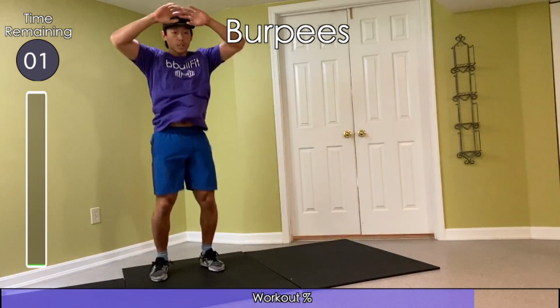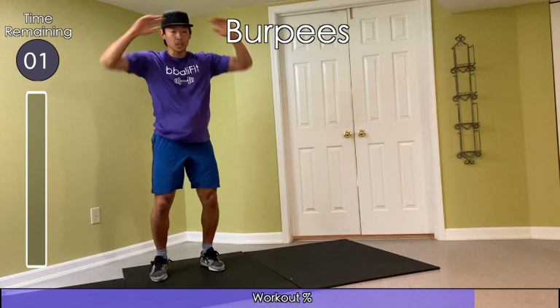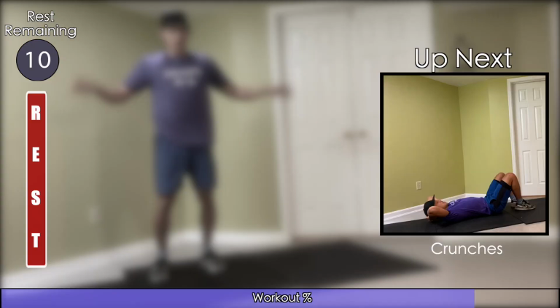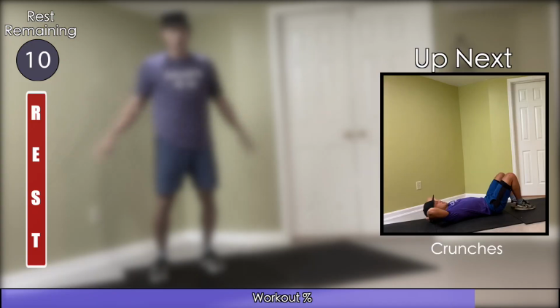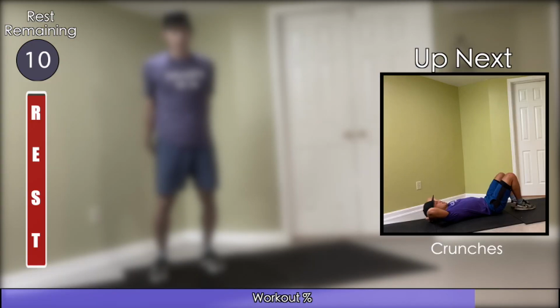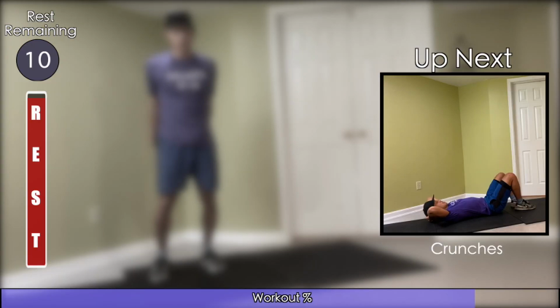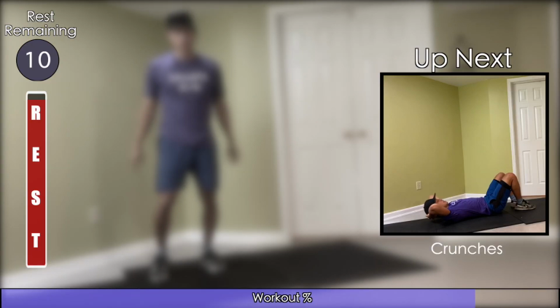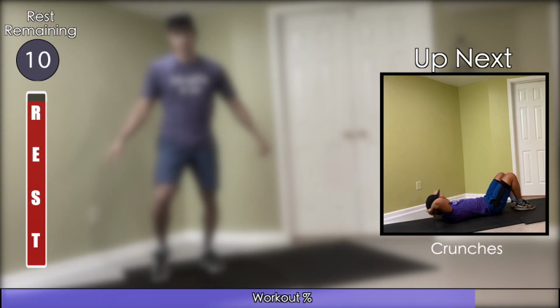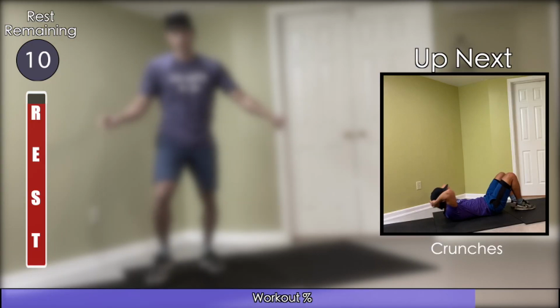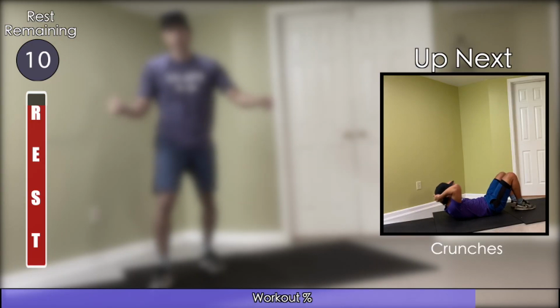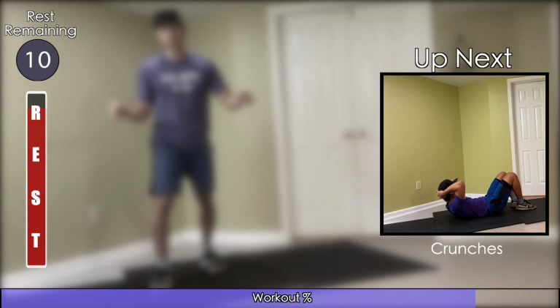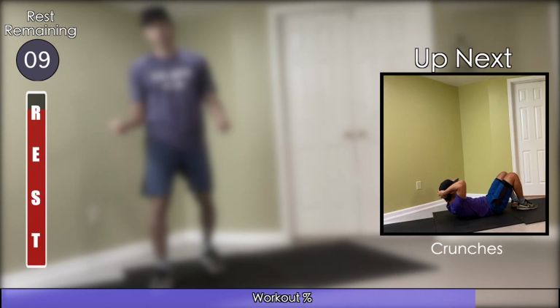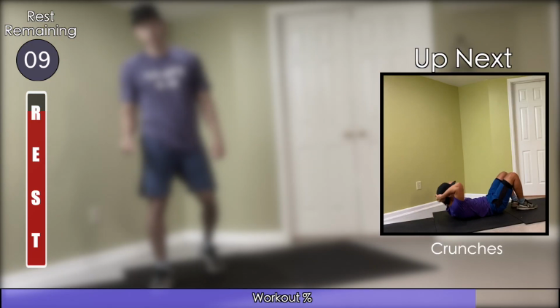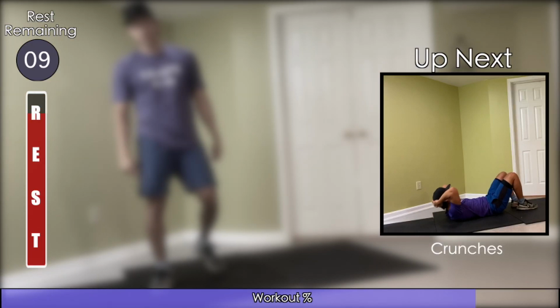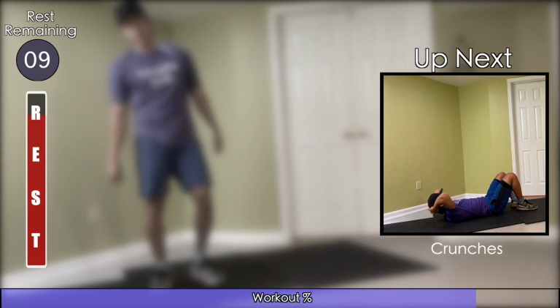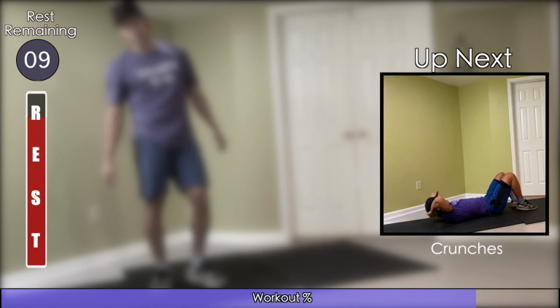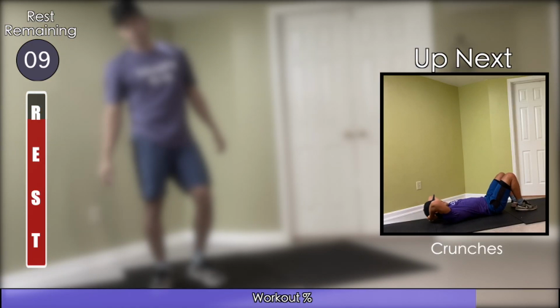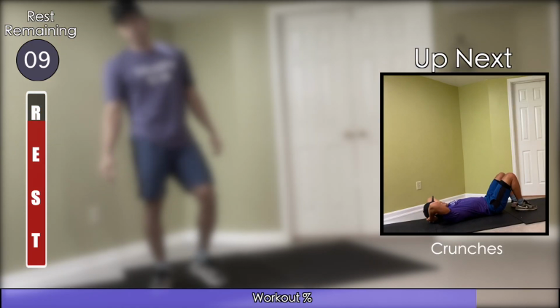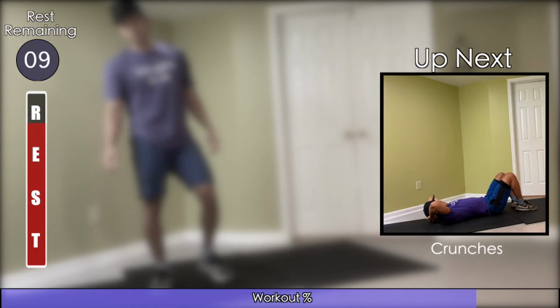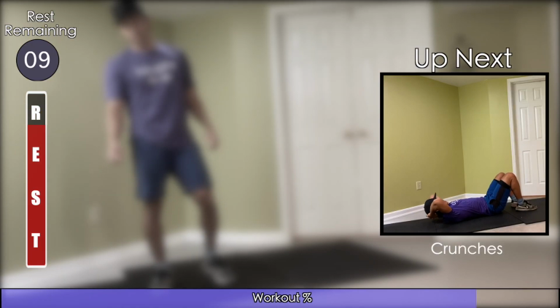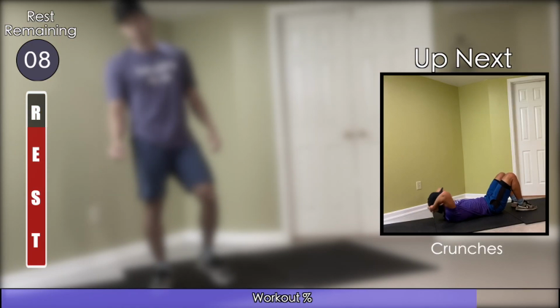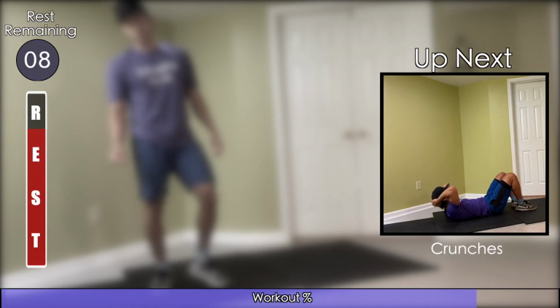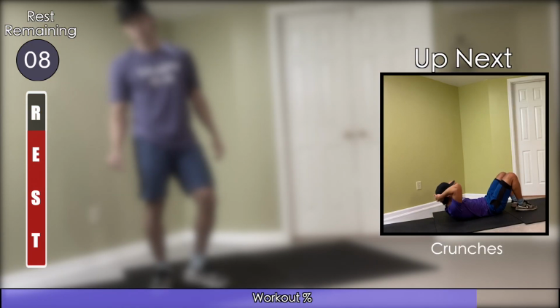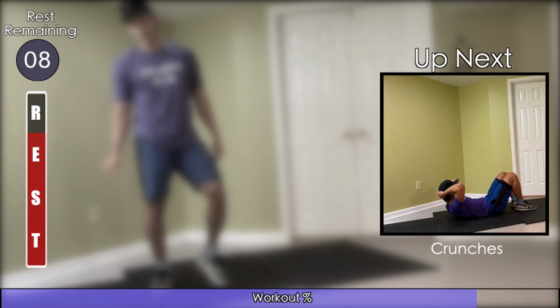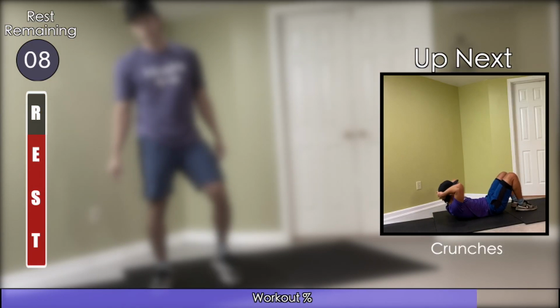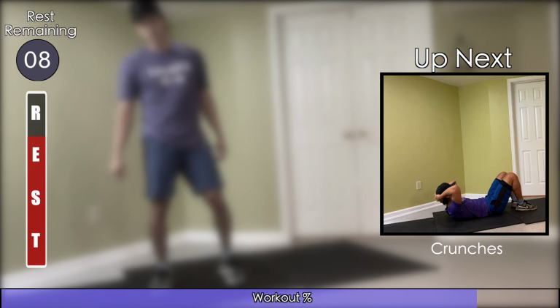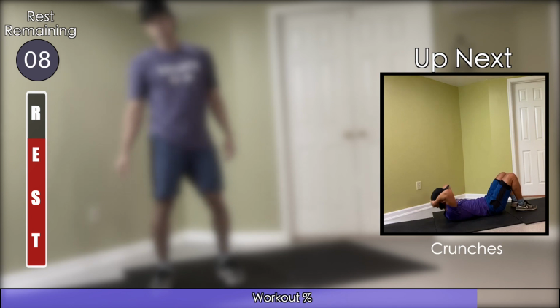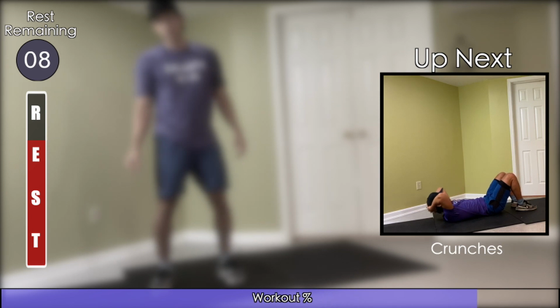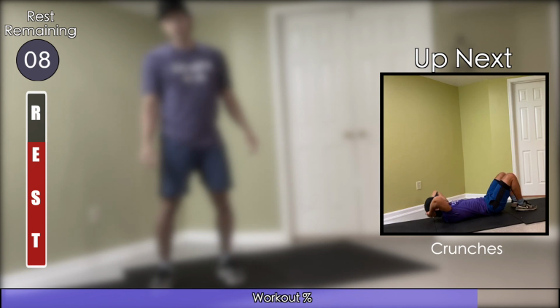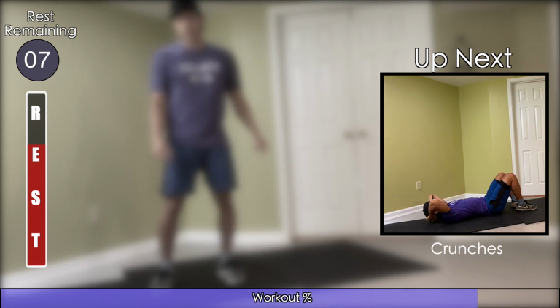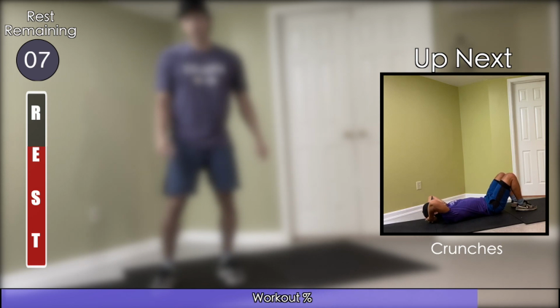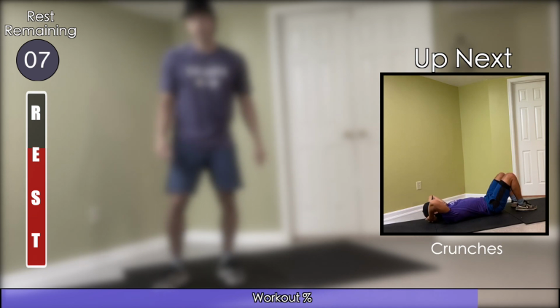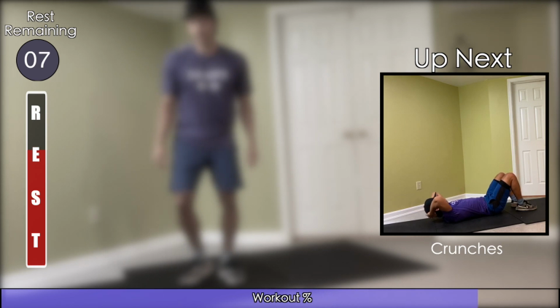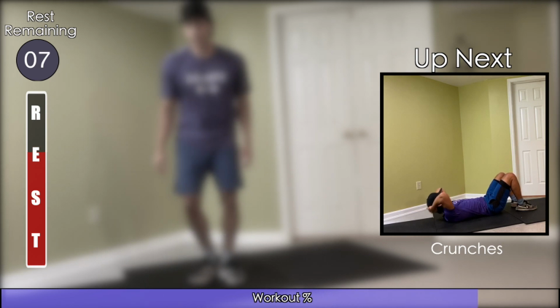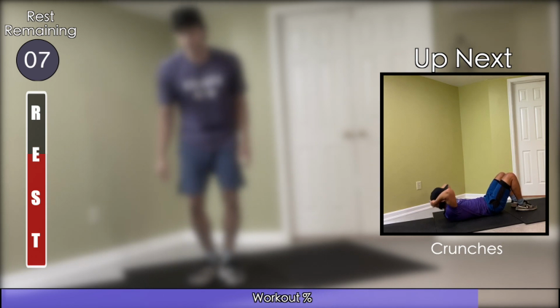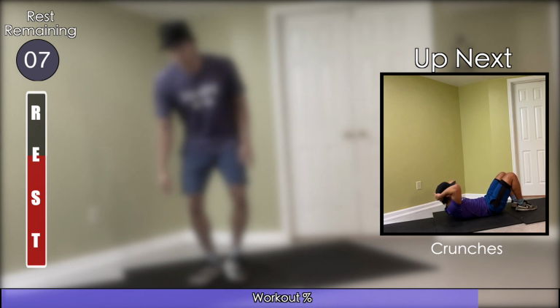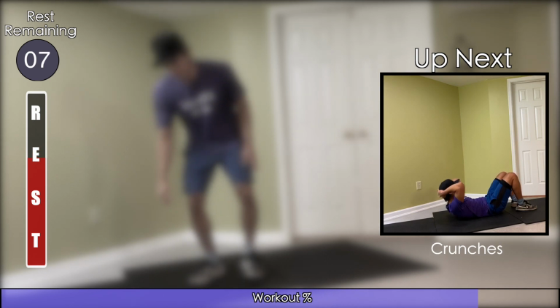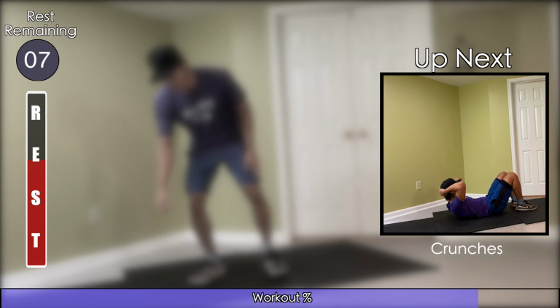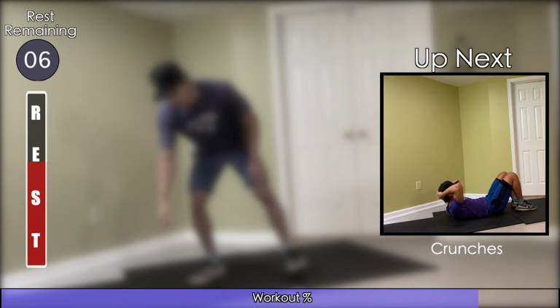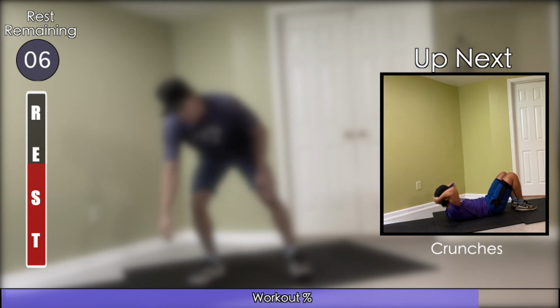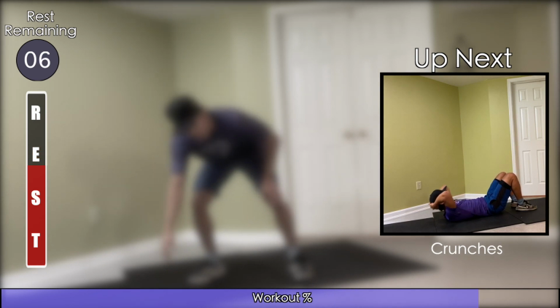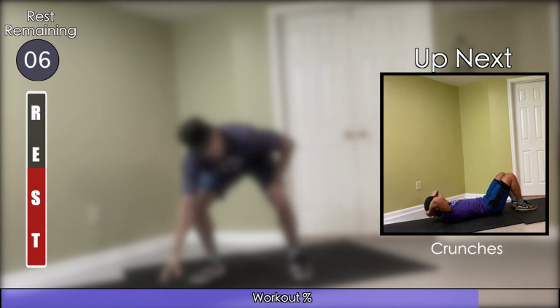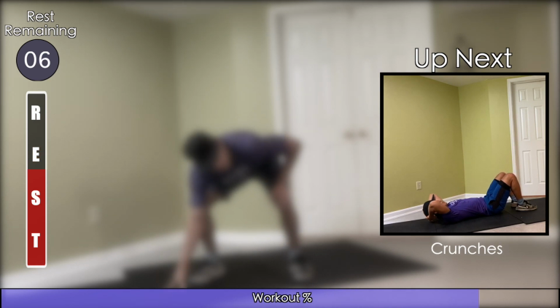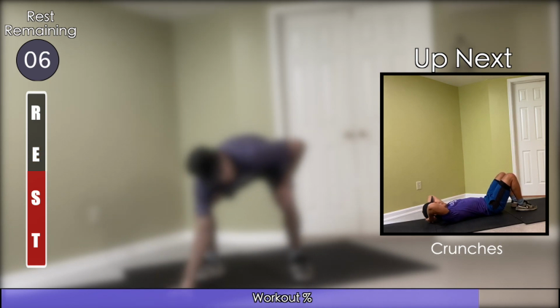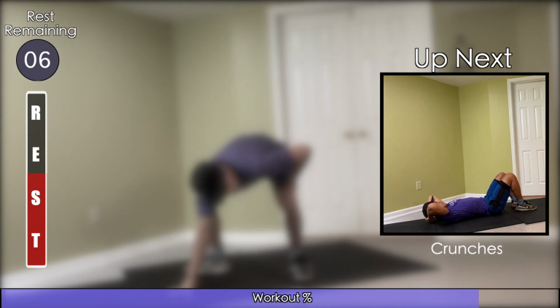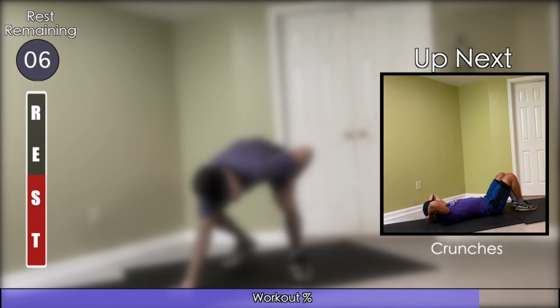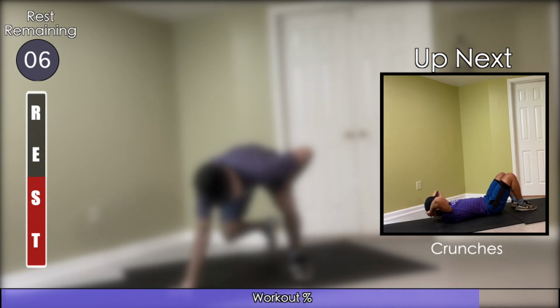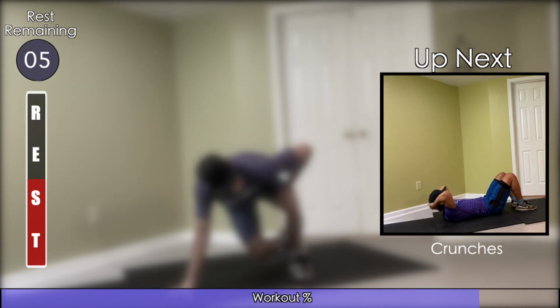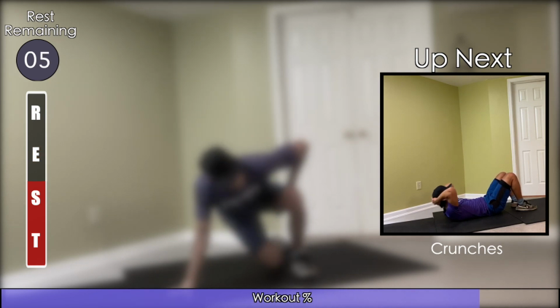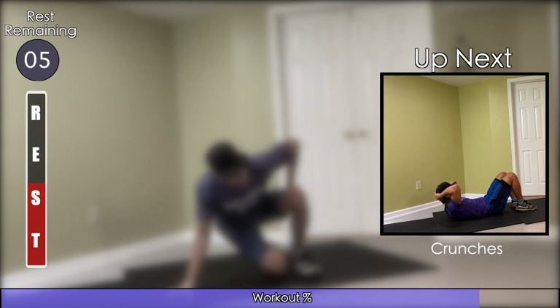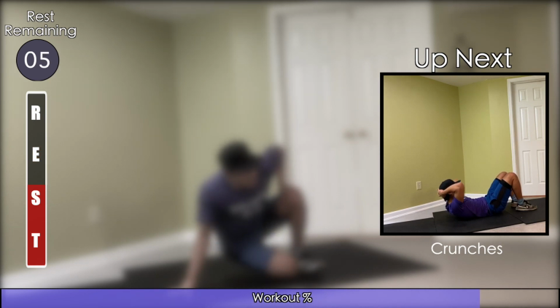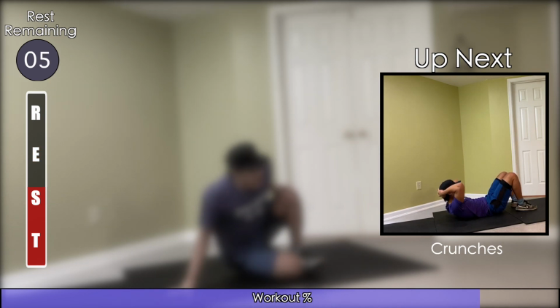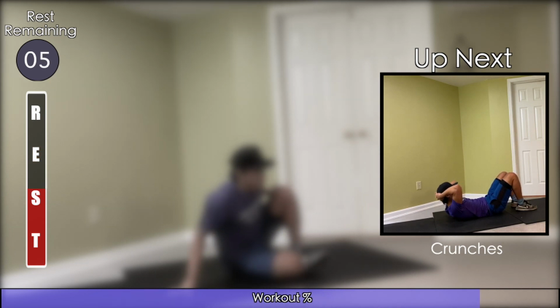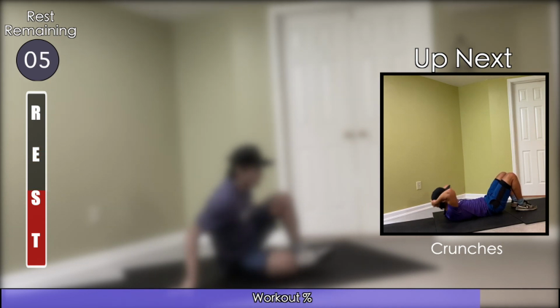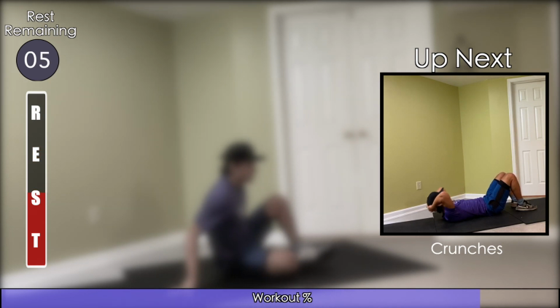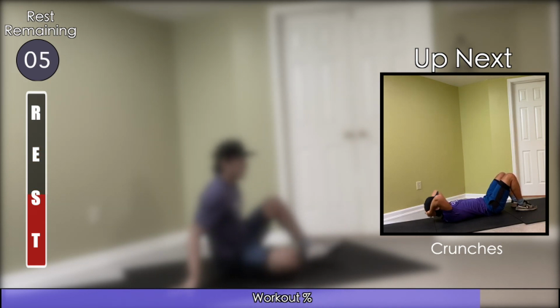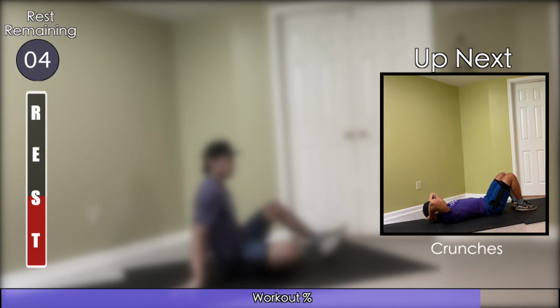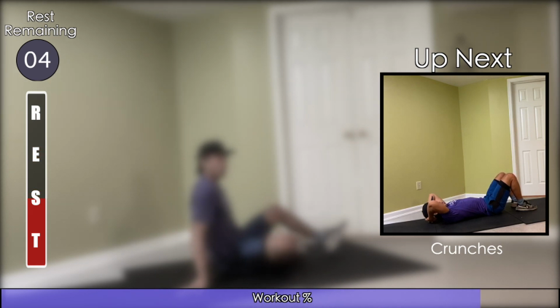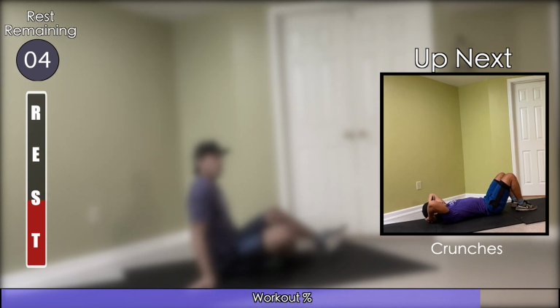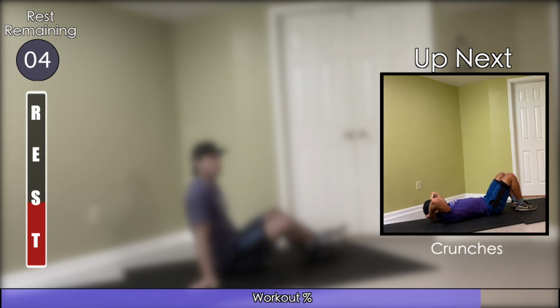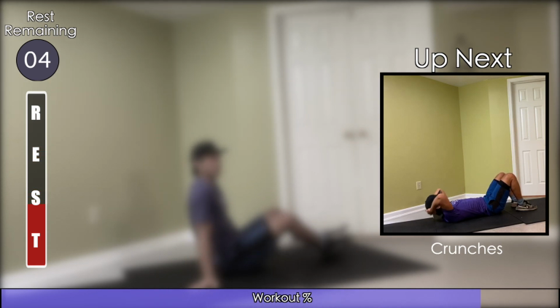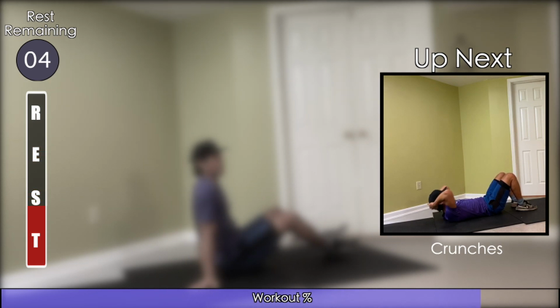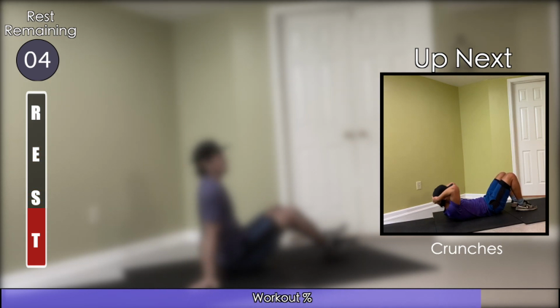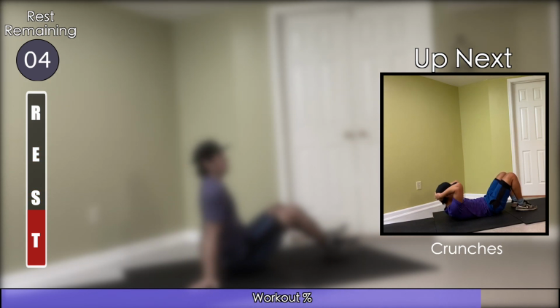We're going to head towards the ground again. You can place your hands behind your head or across your chest. Keep your core tight and come up for crunches.